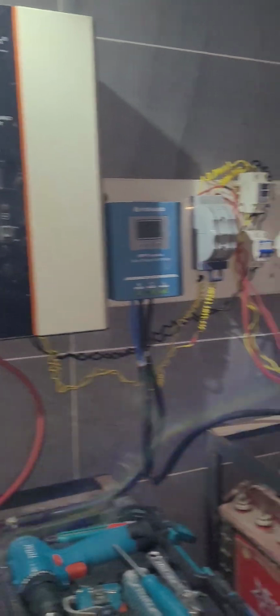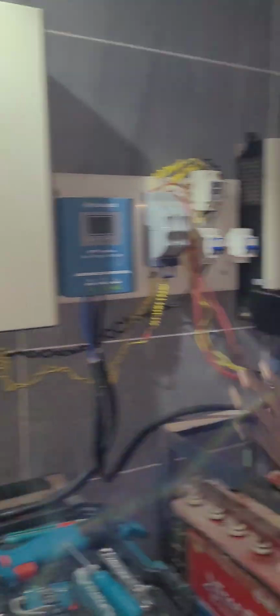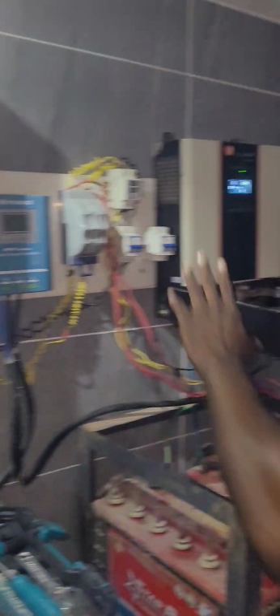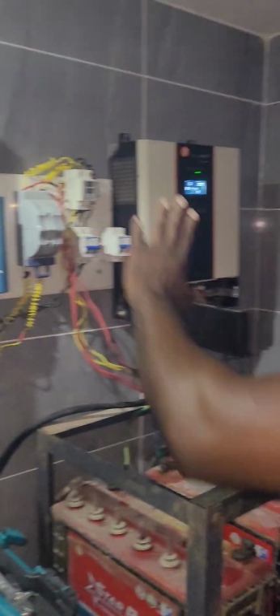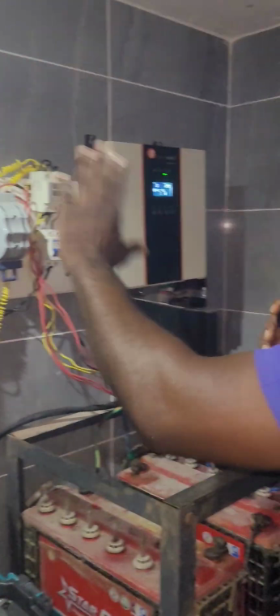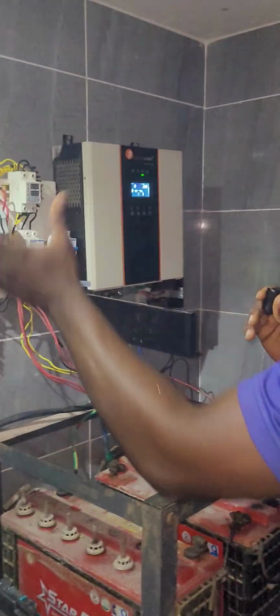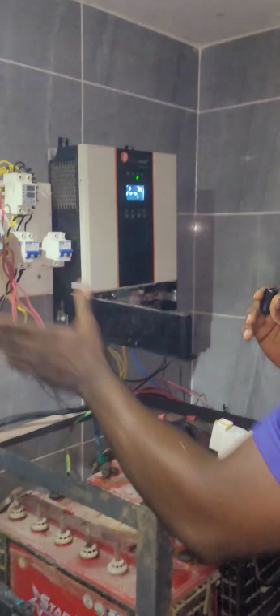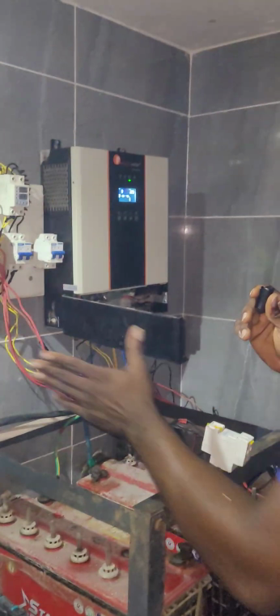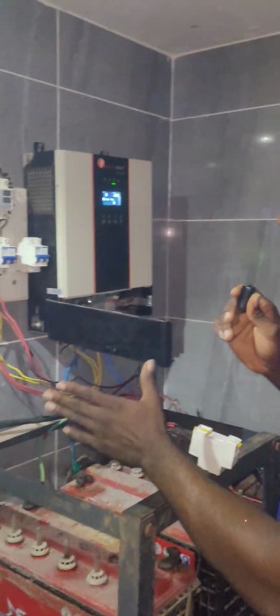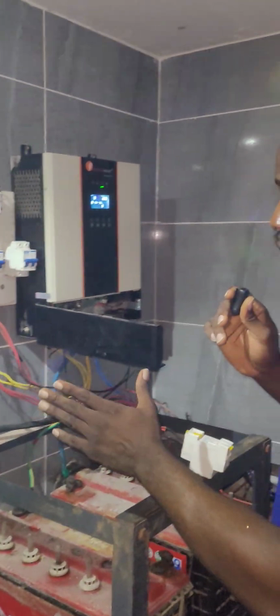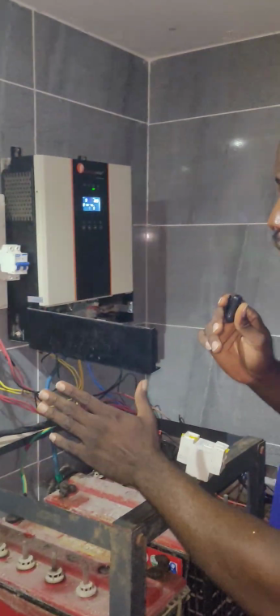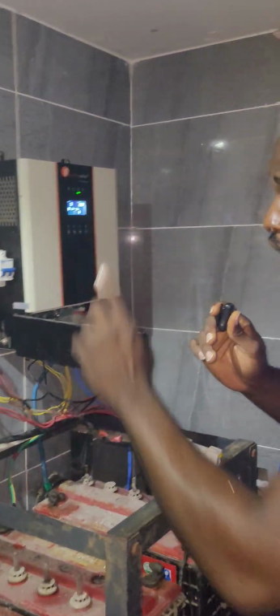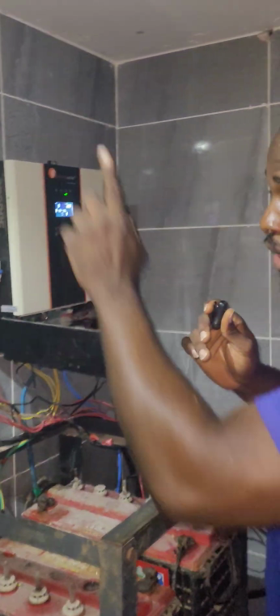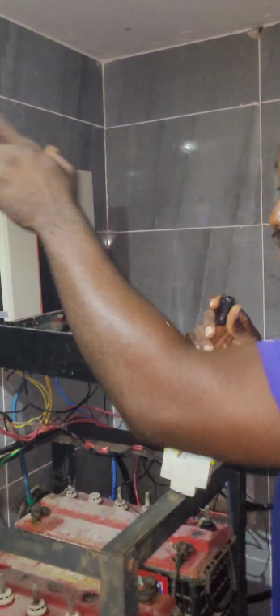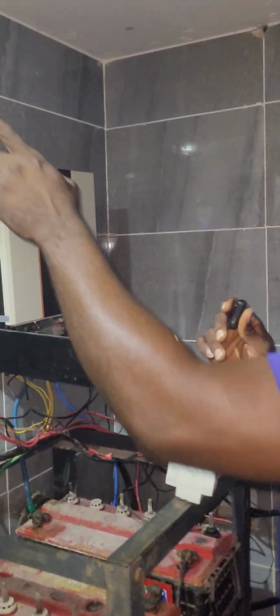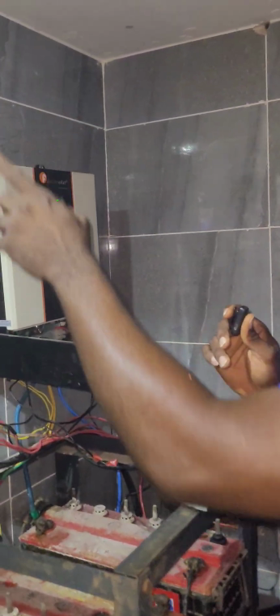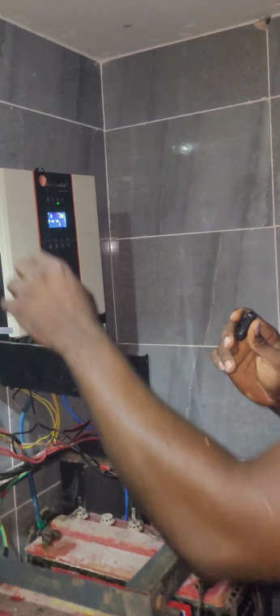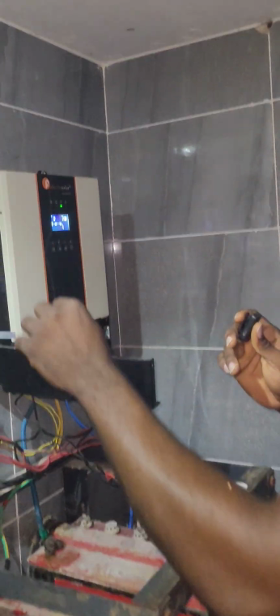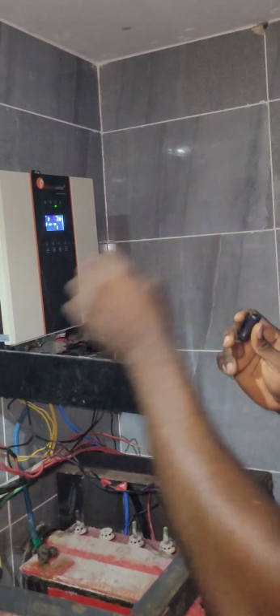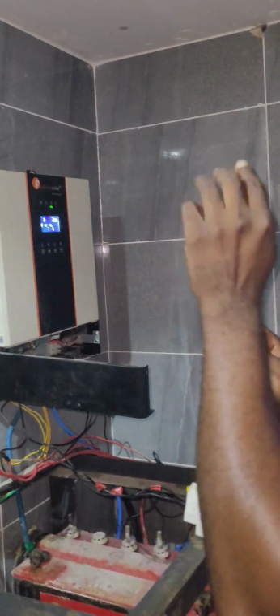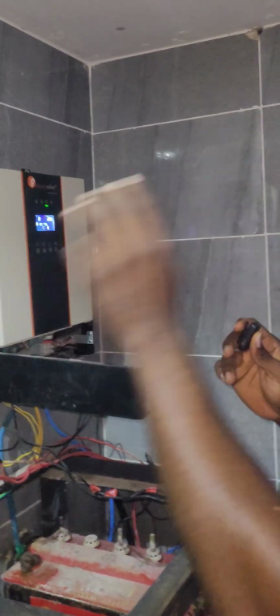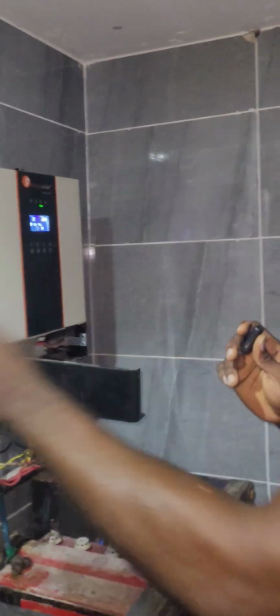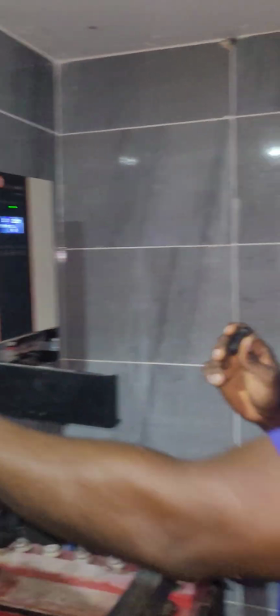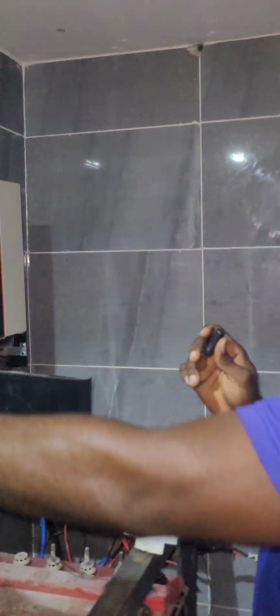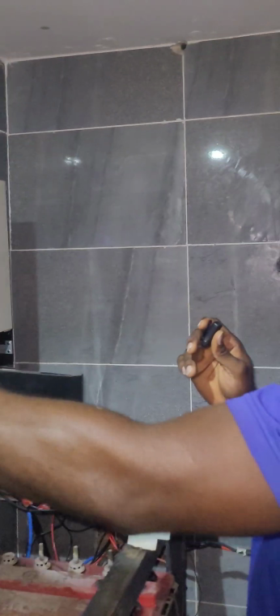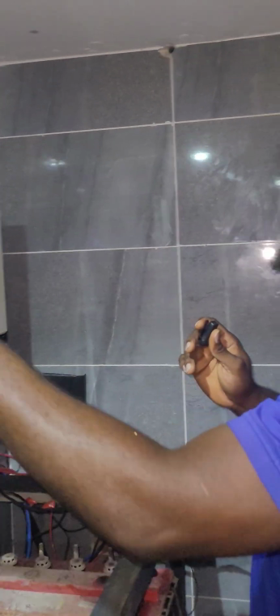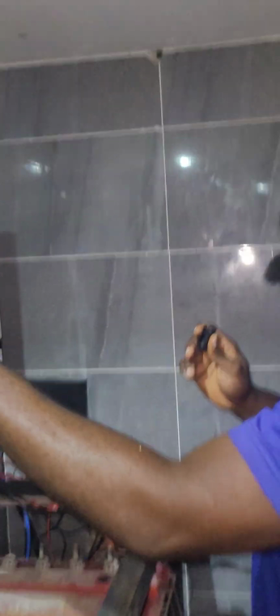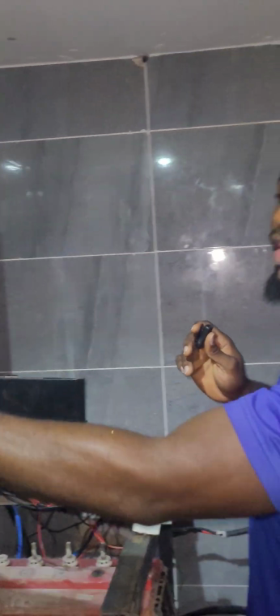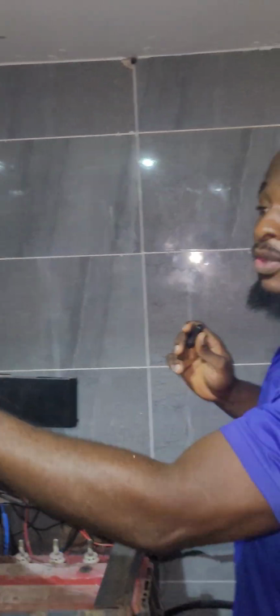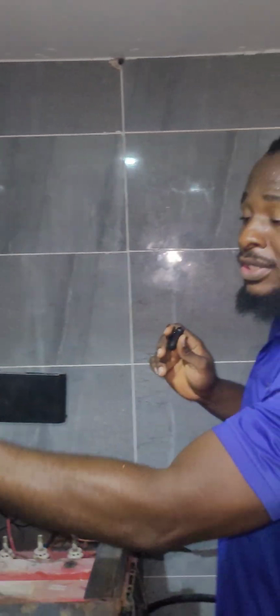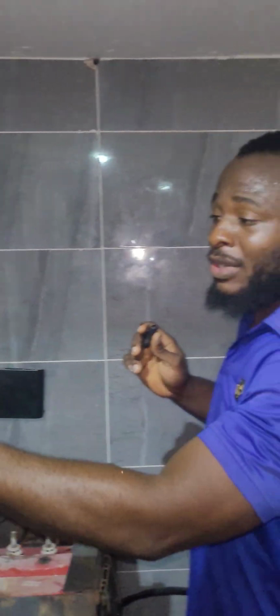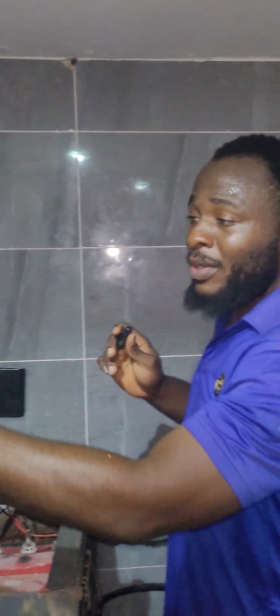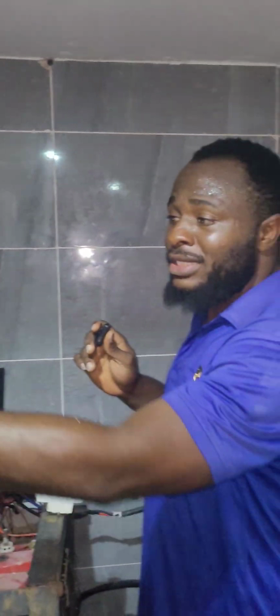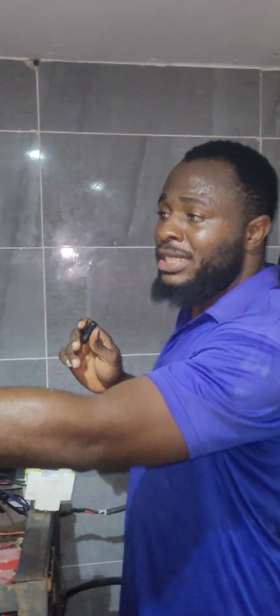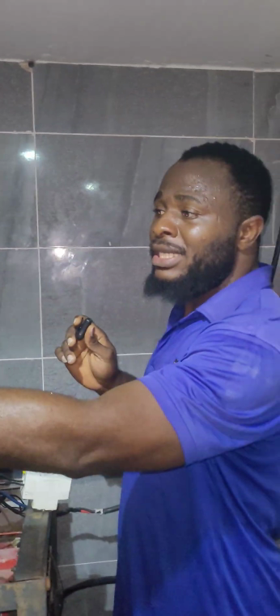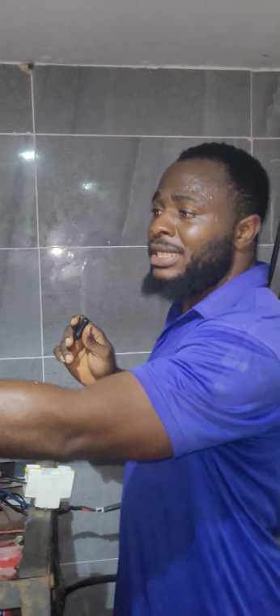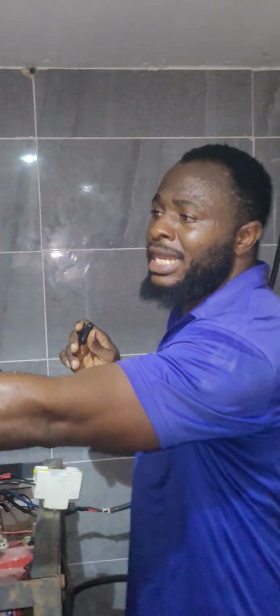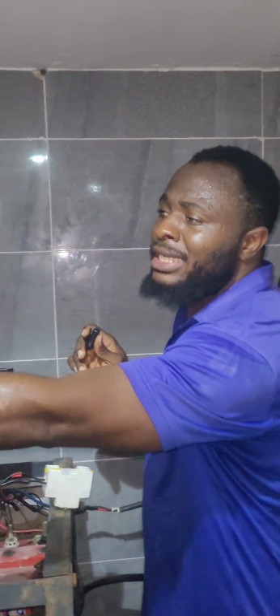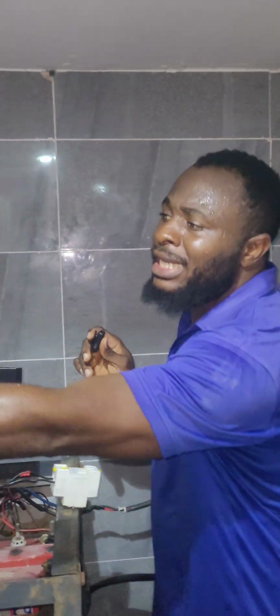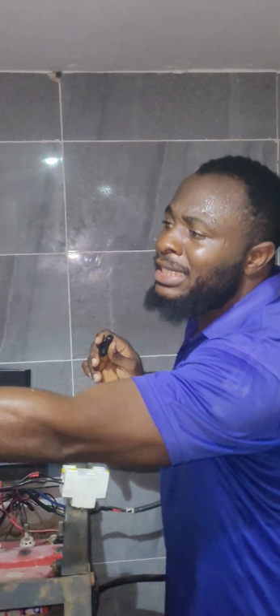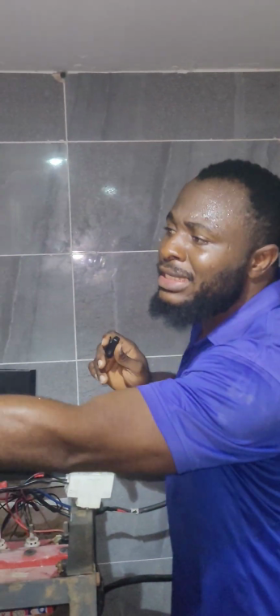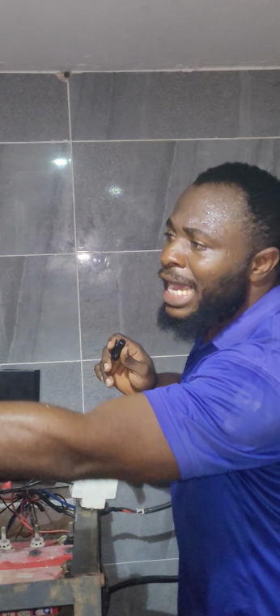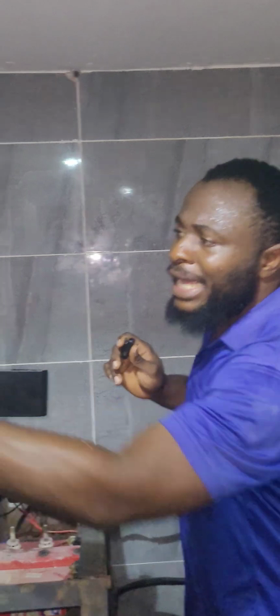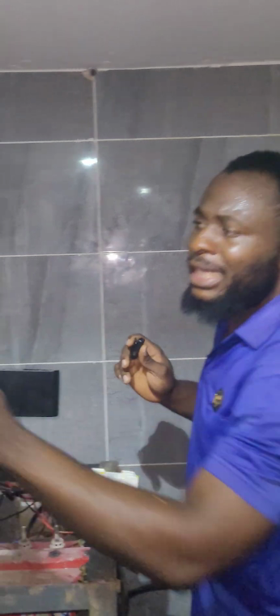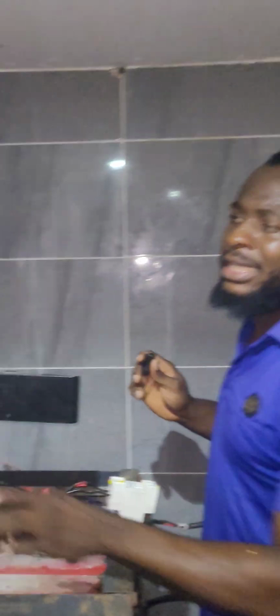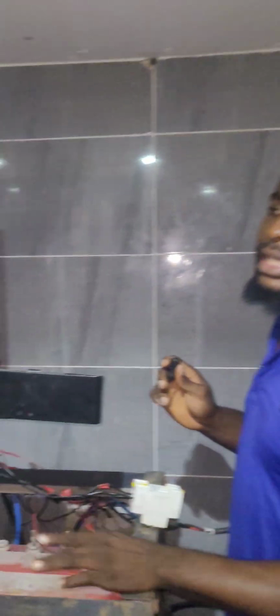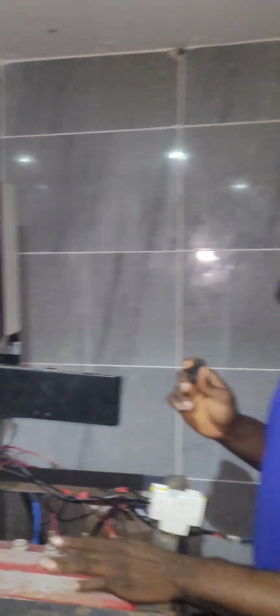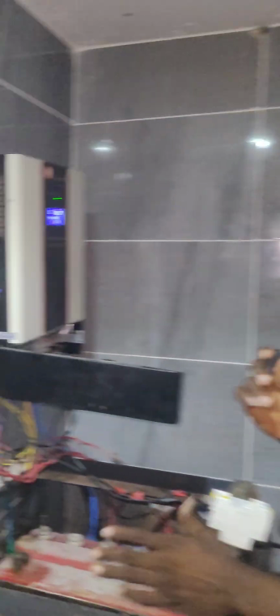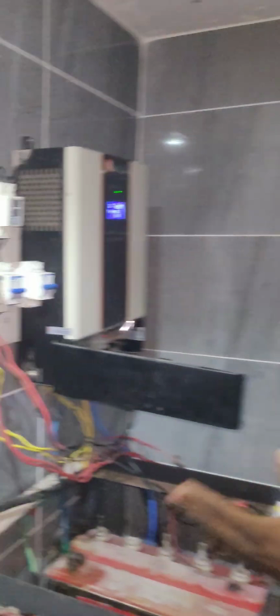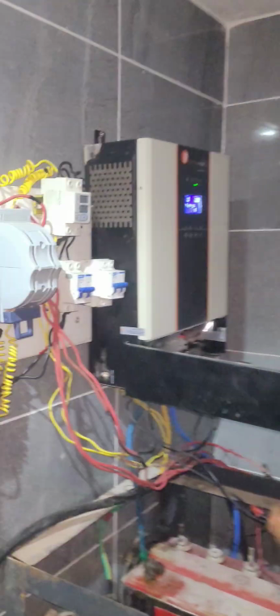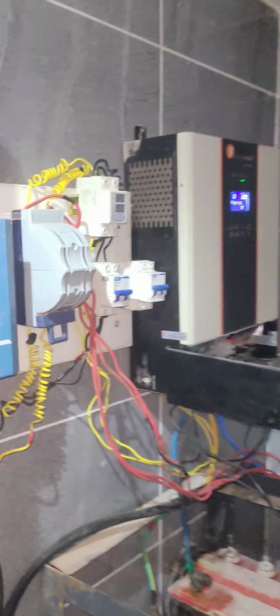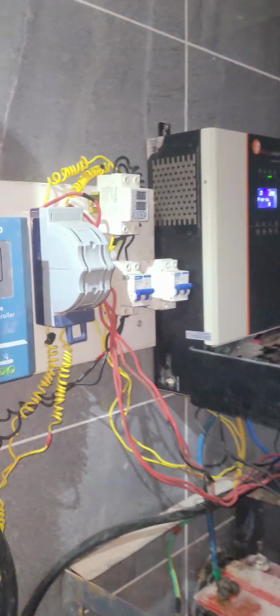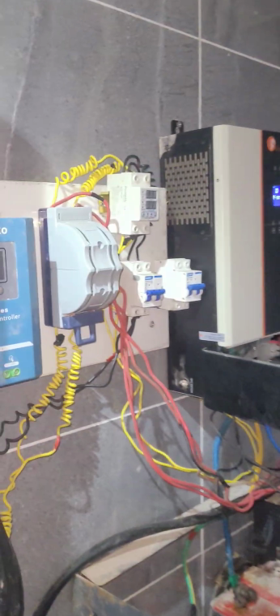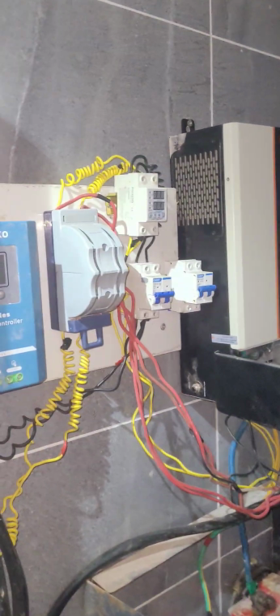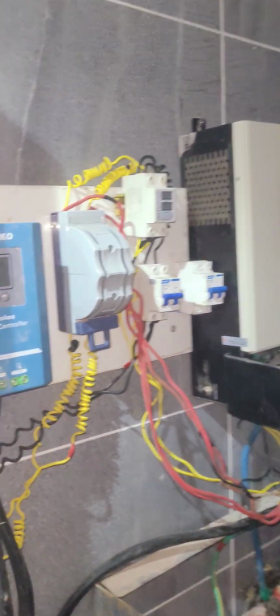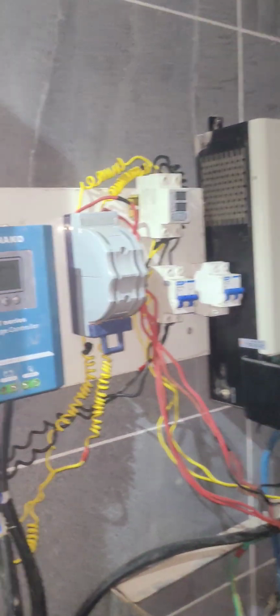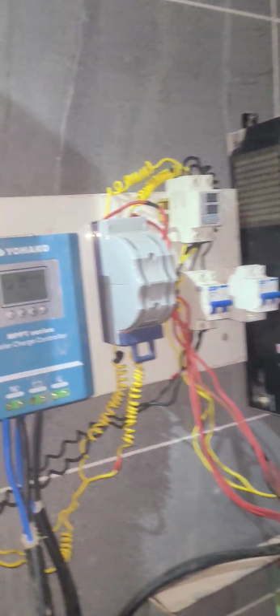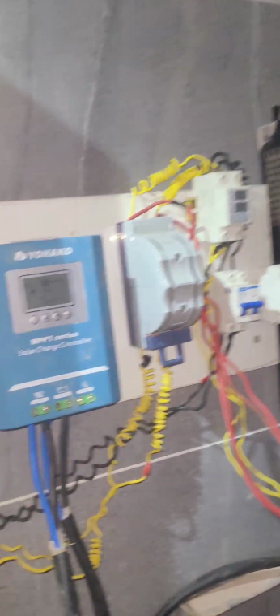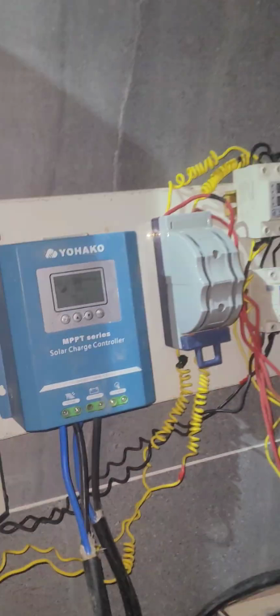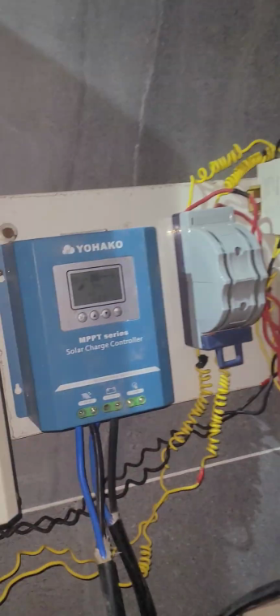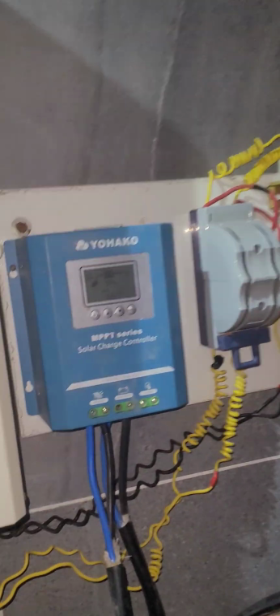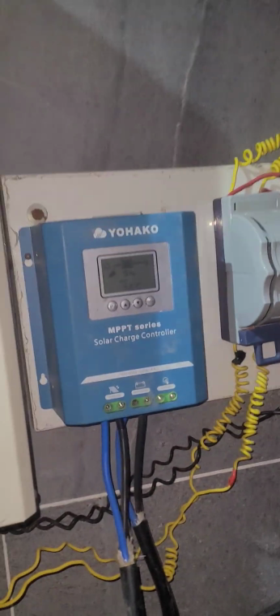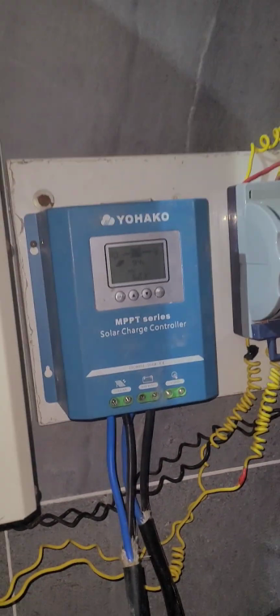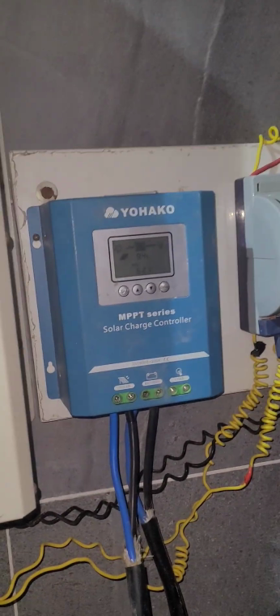Just imagine: according to the statistics they gave us, there are 20 panels of 300 watts each going into this charge controller. How is that even possible? We need to go check outside now.